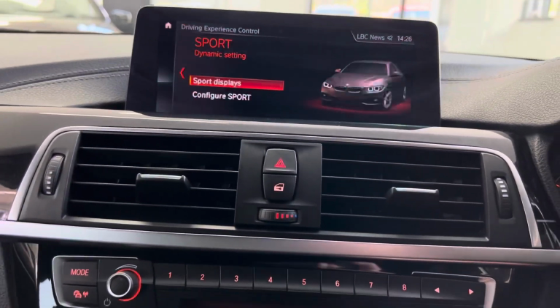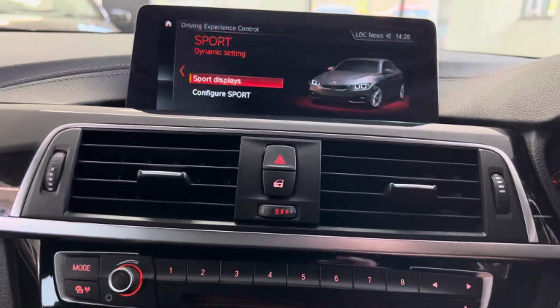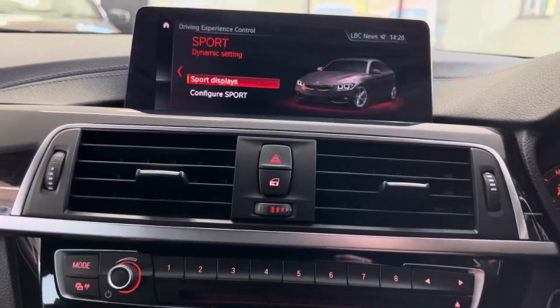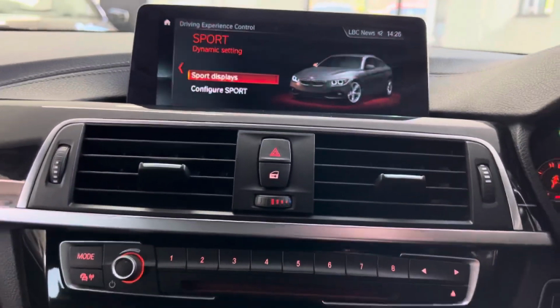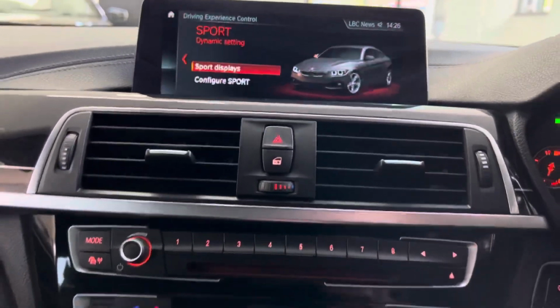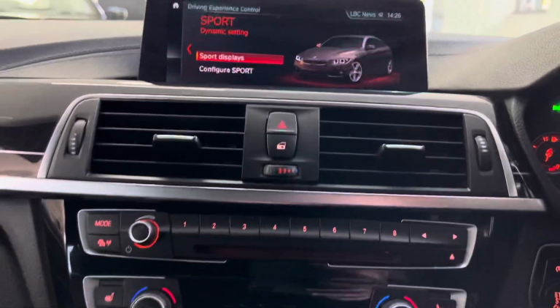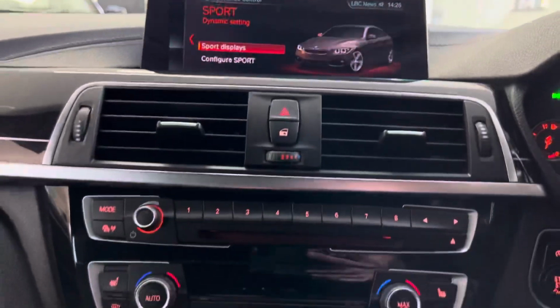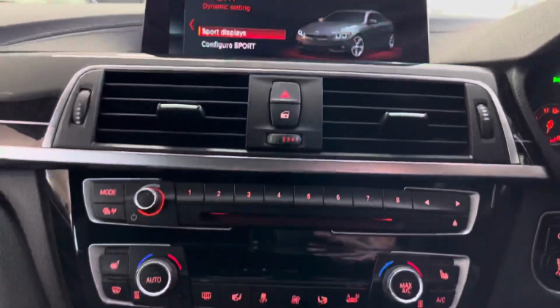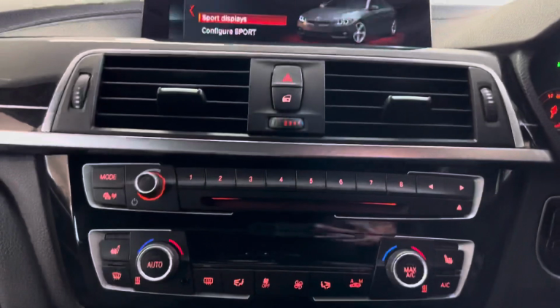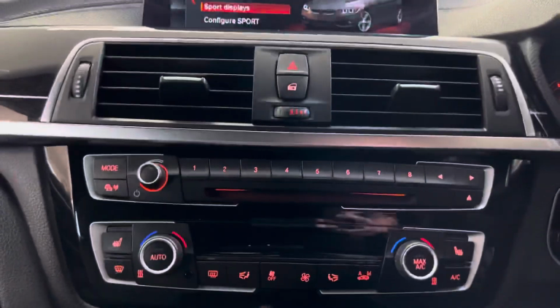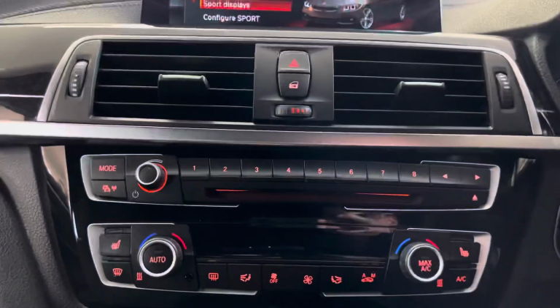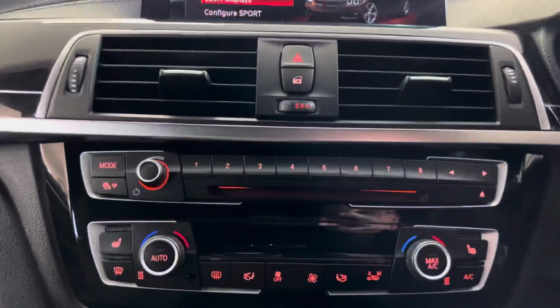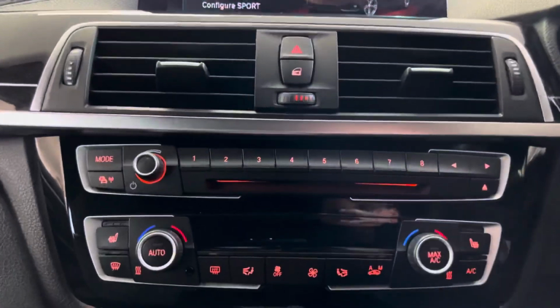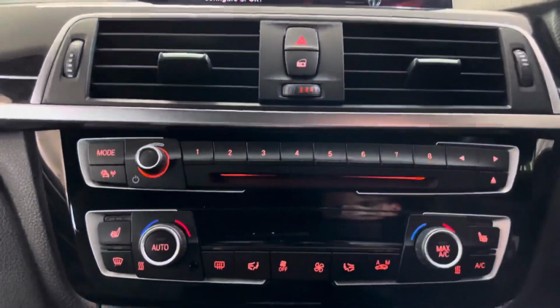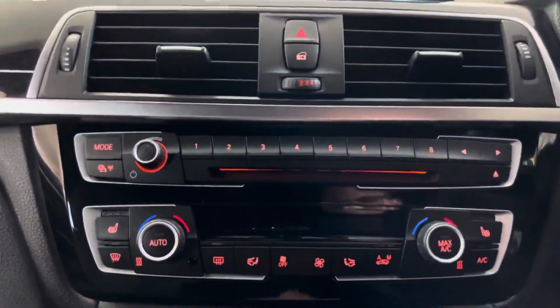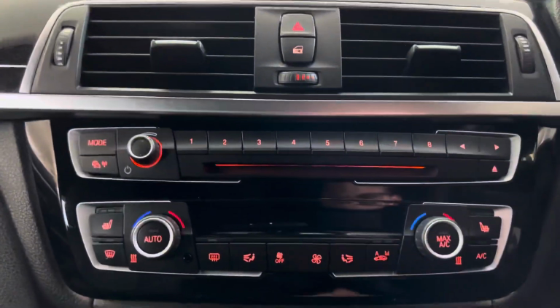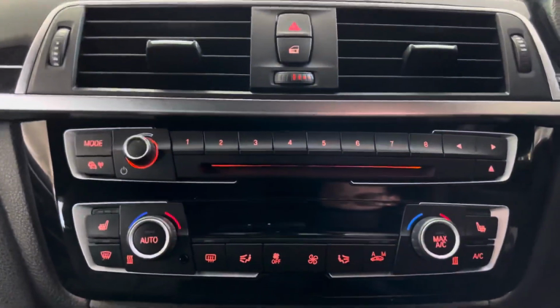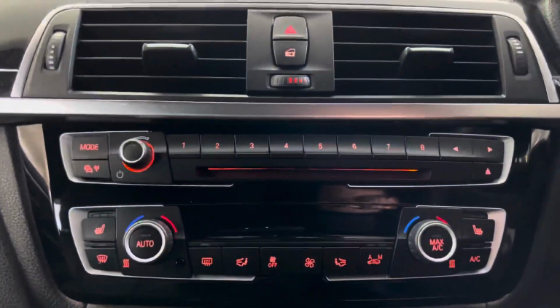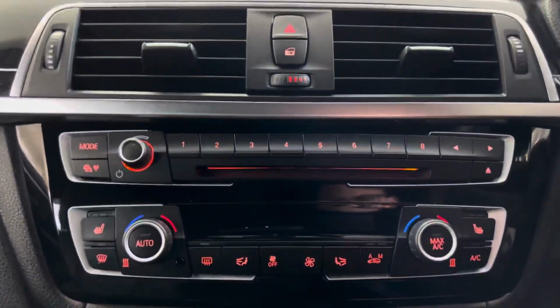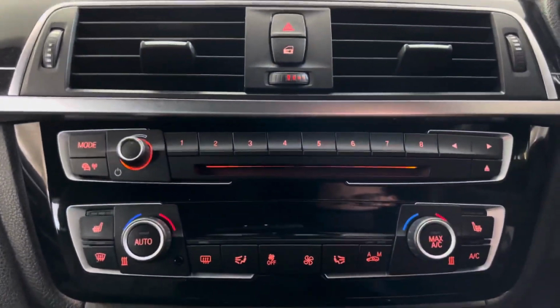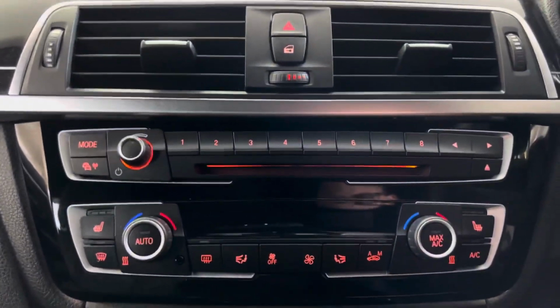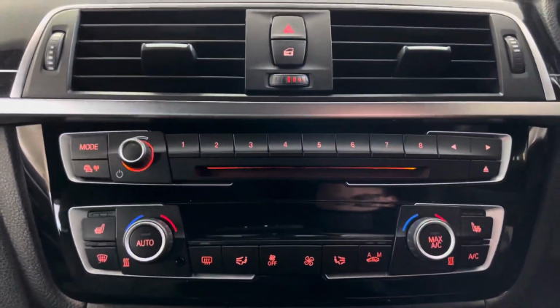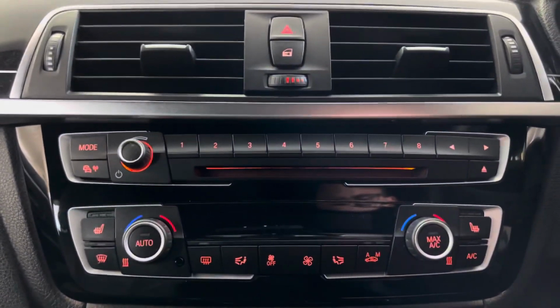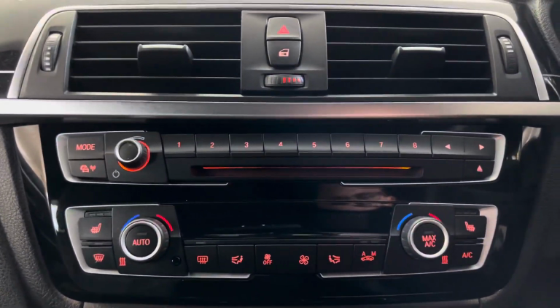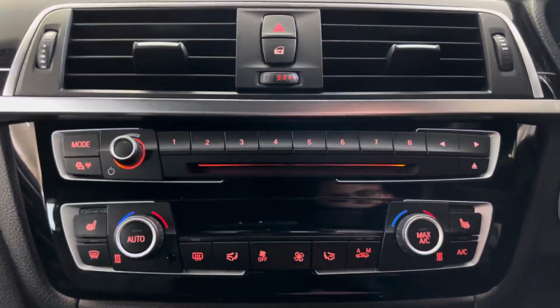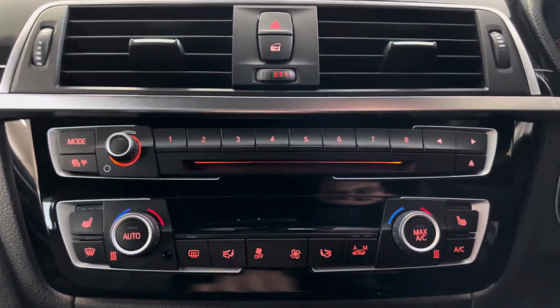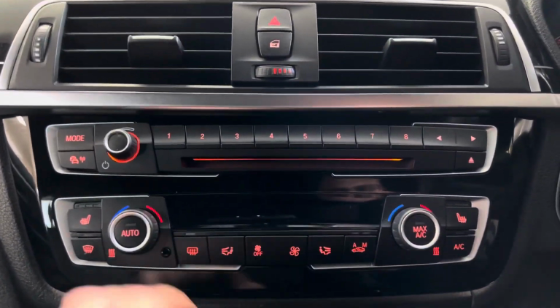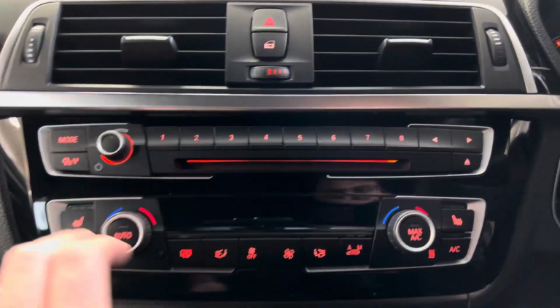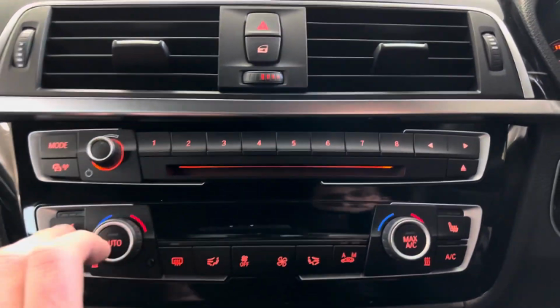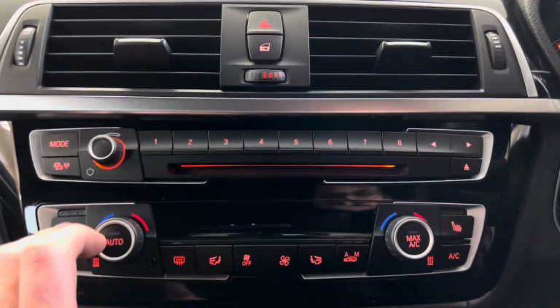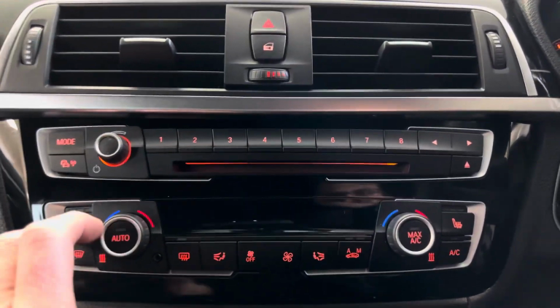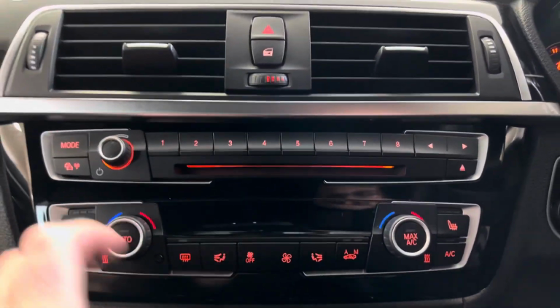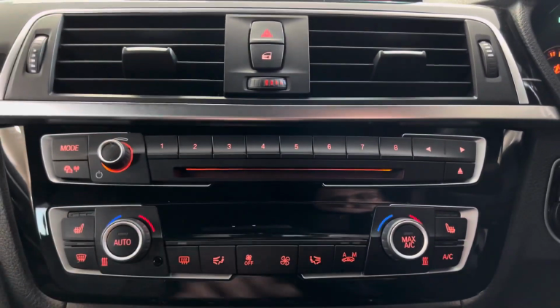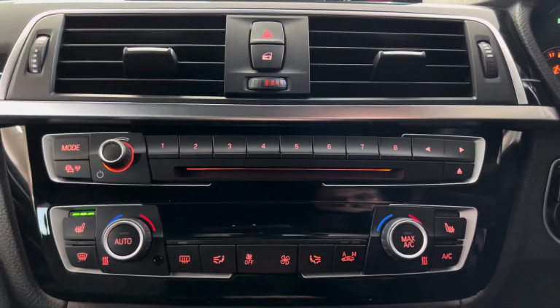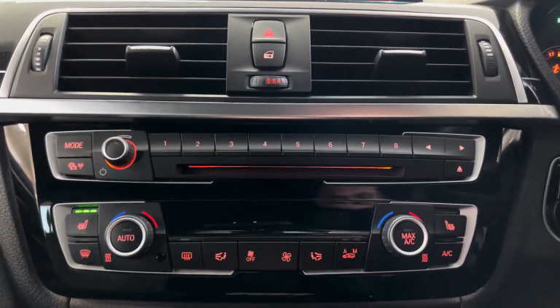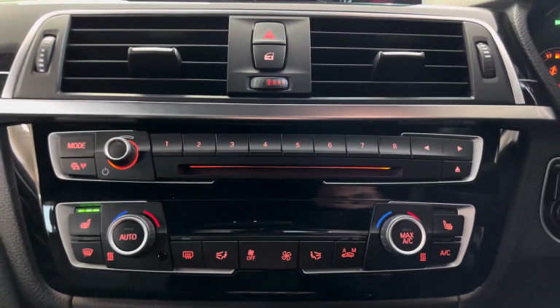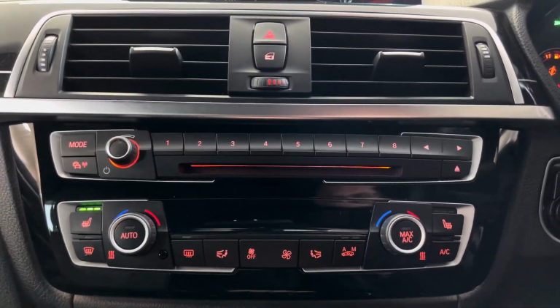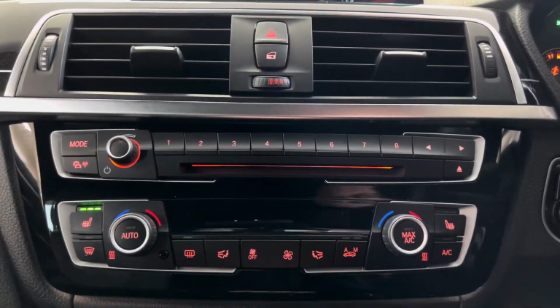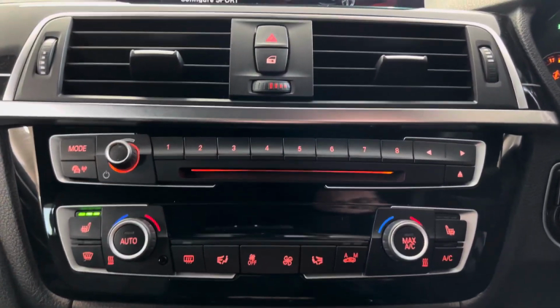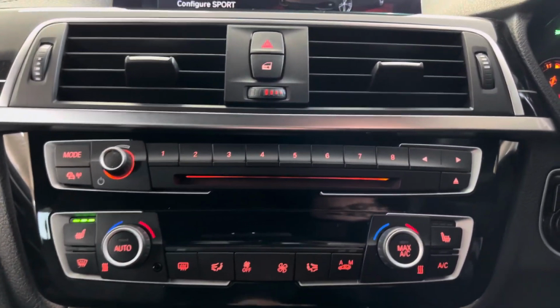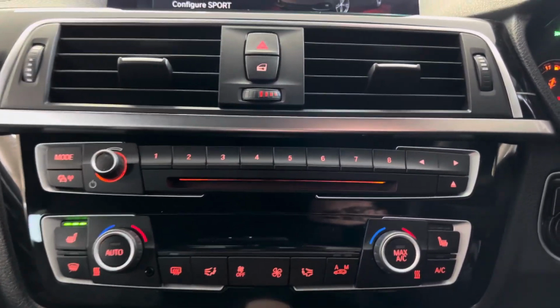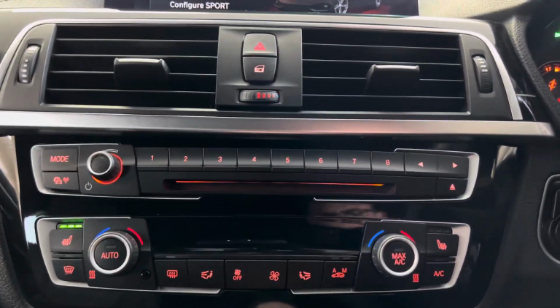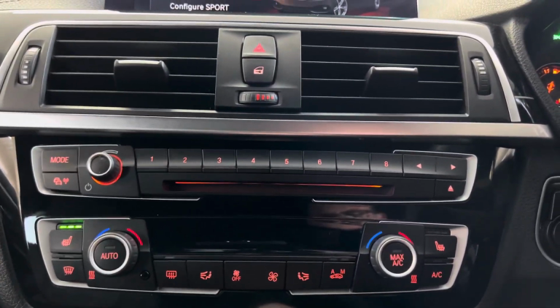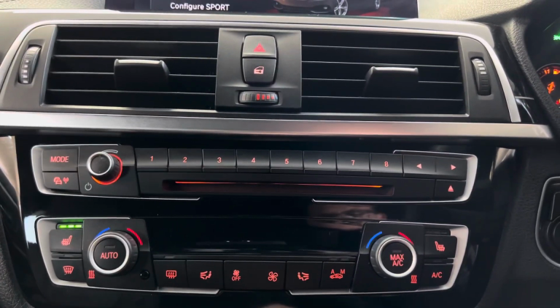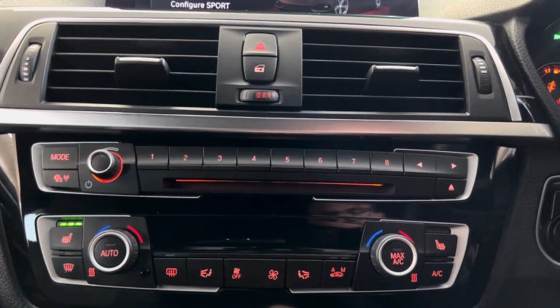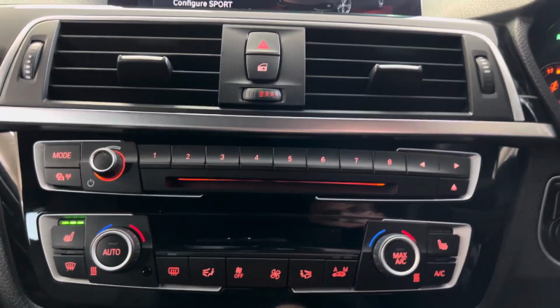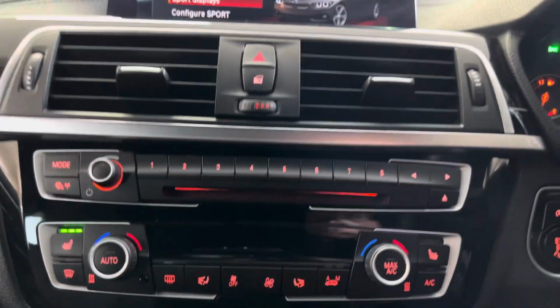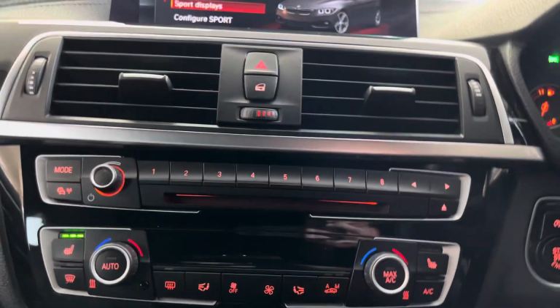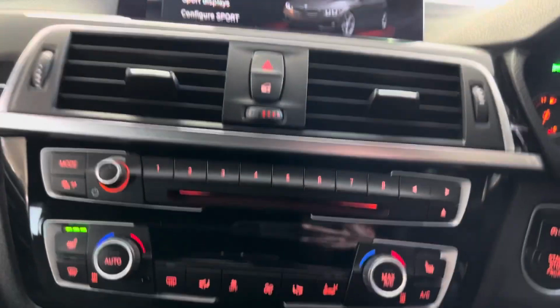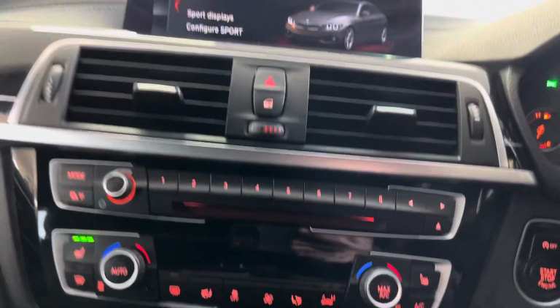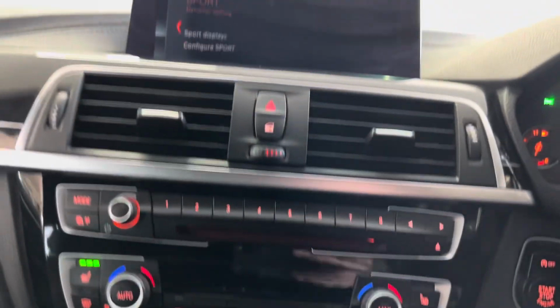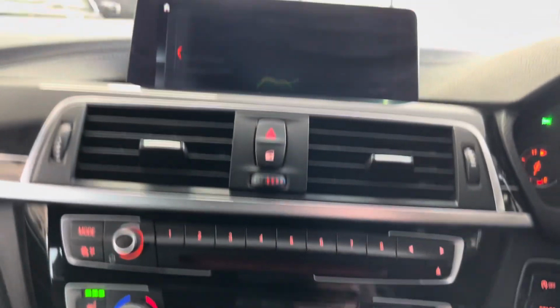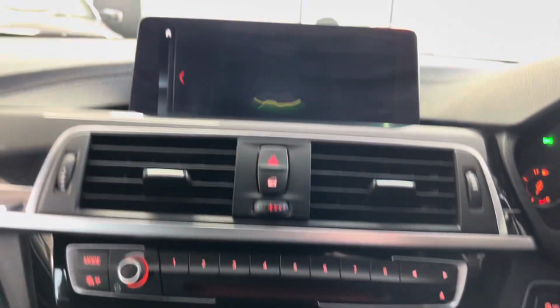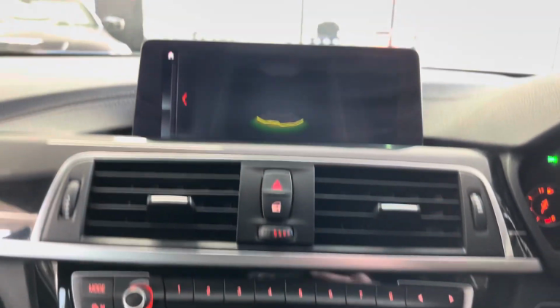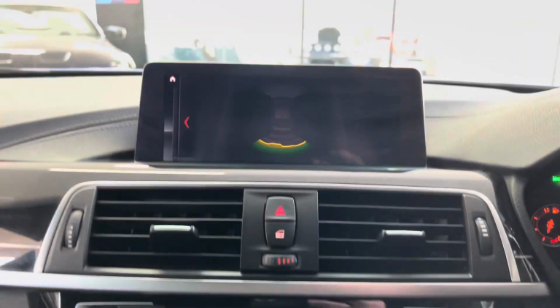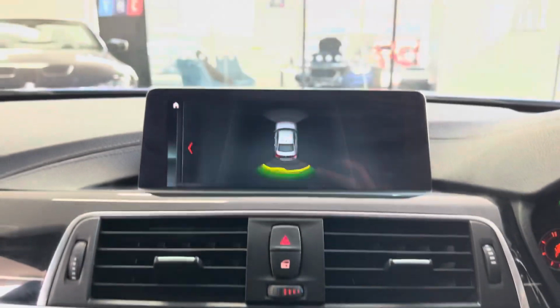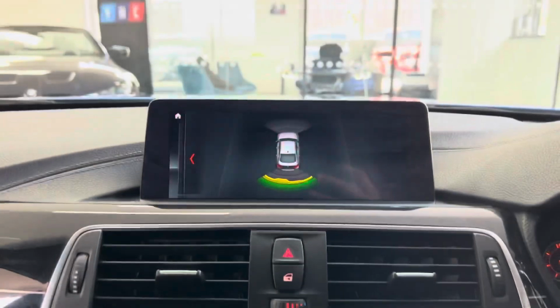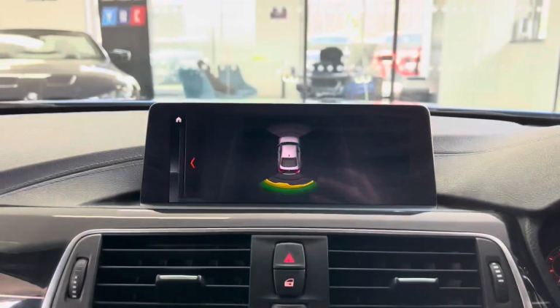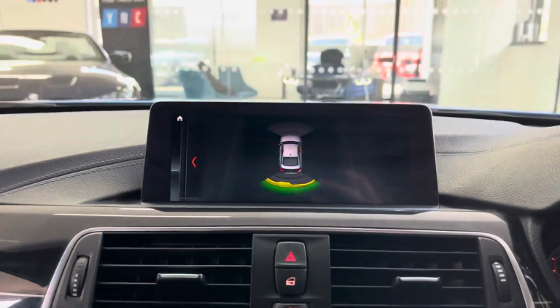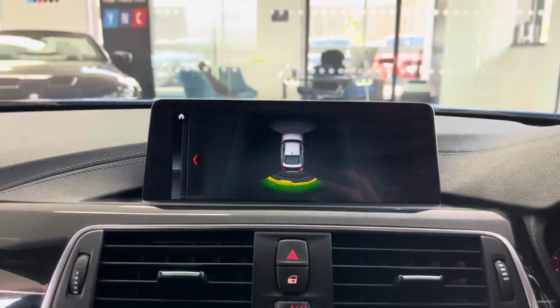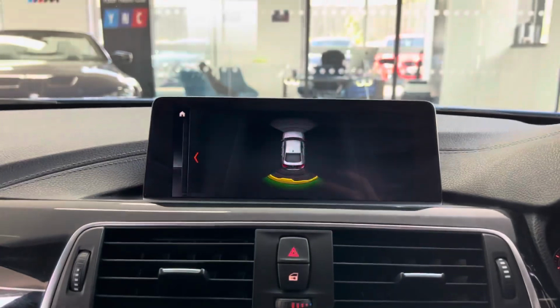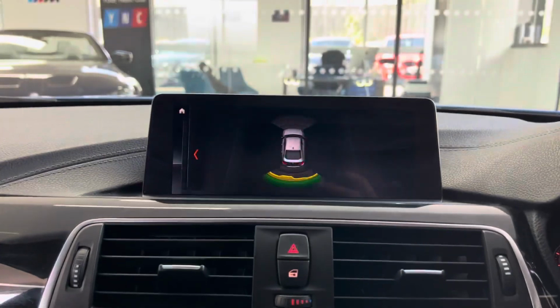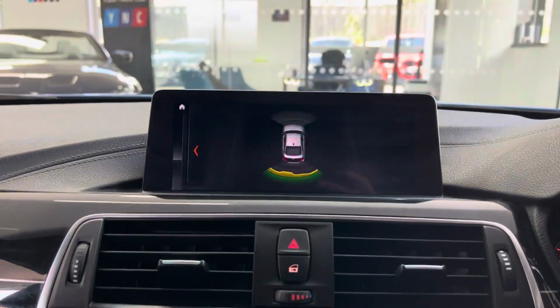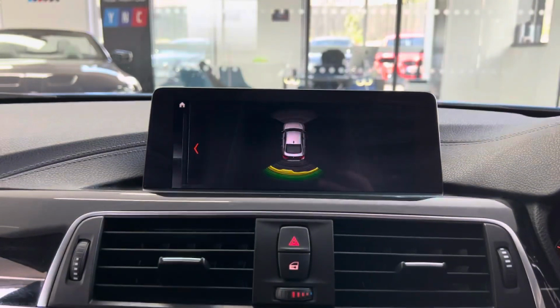We've got automatic dual climate control with heated front seats as mentioned, and of course front and rear parking sensors.